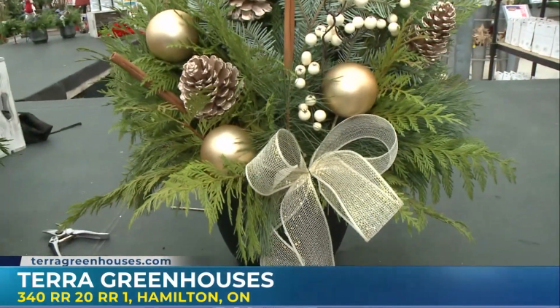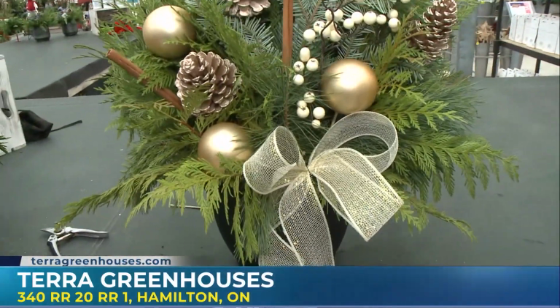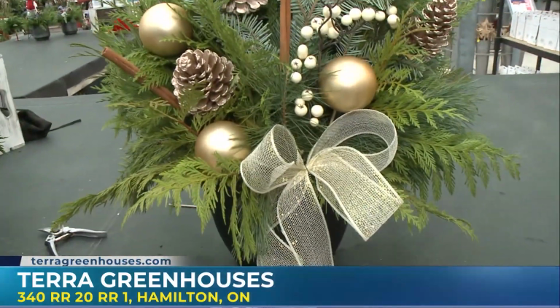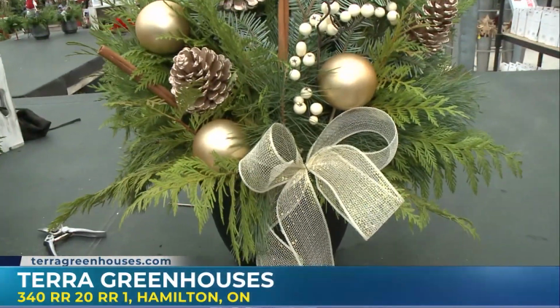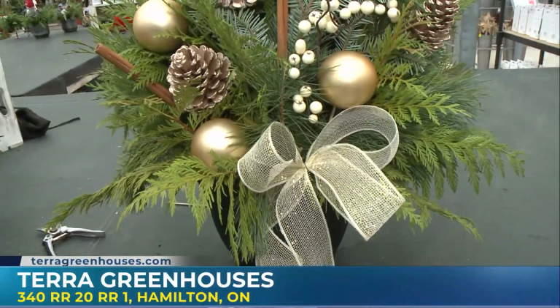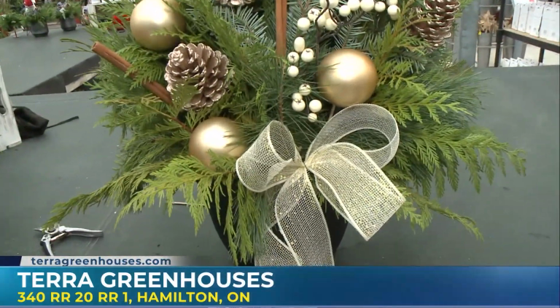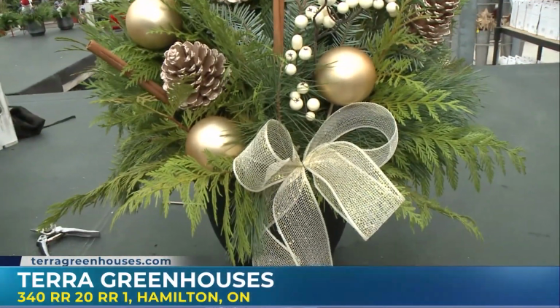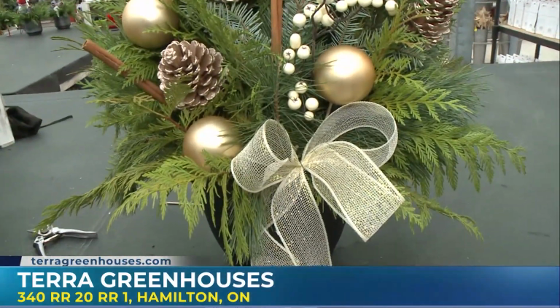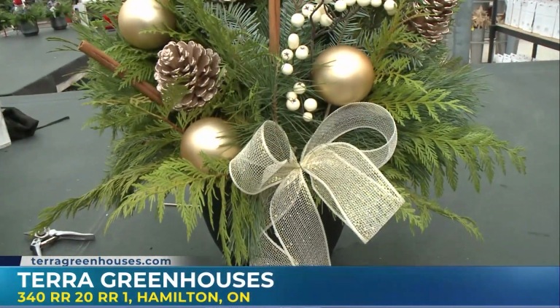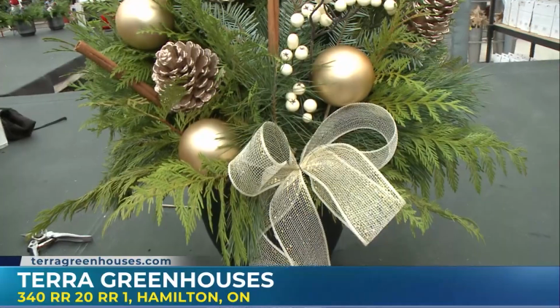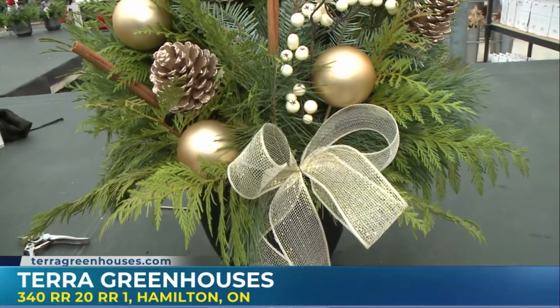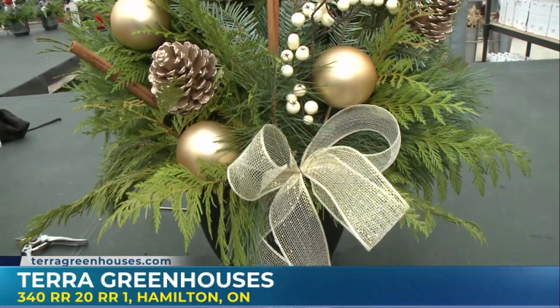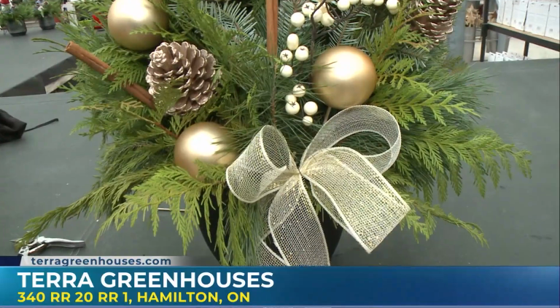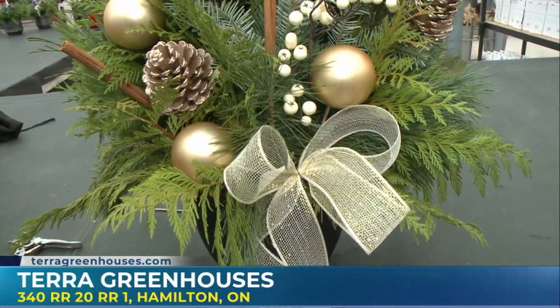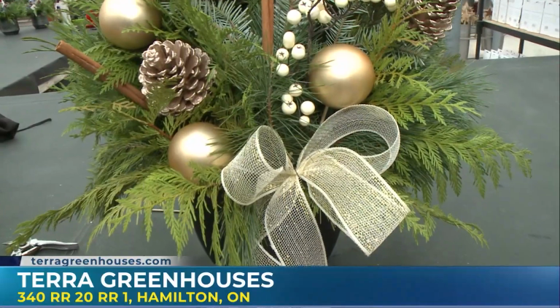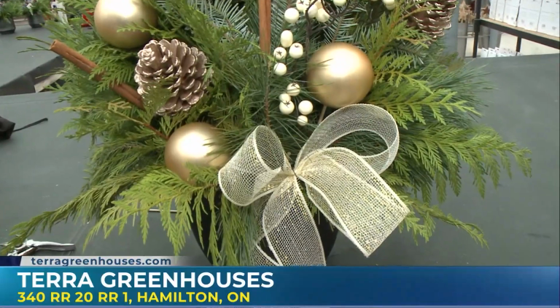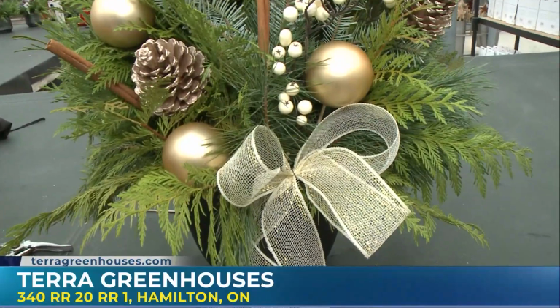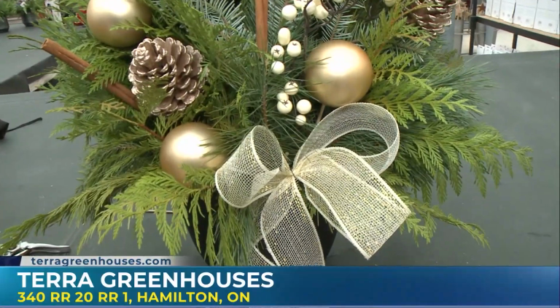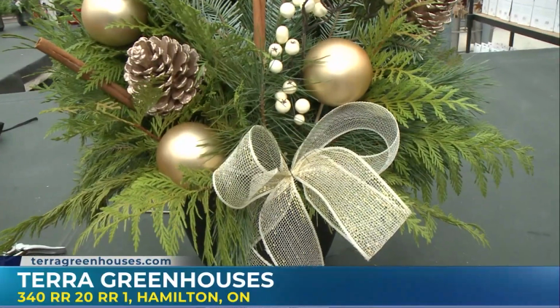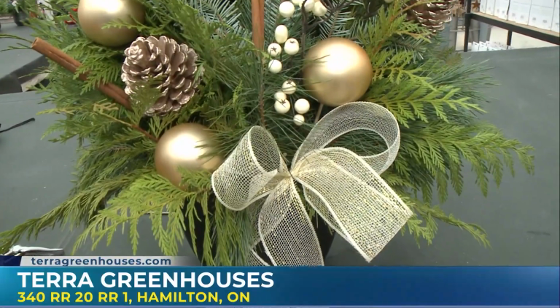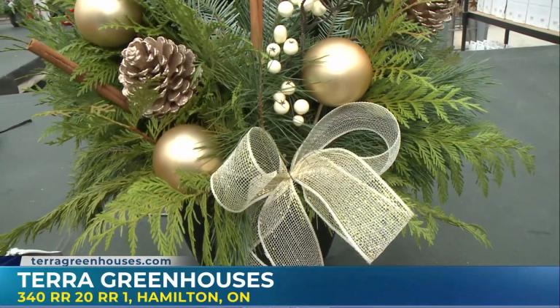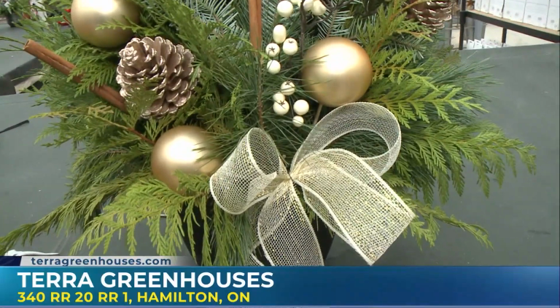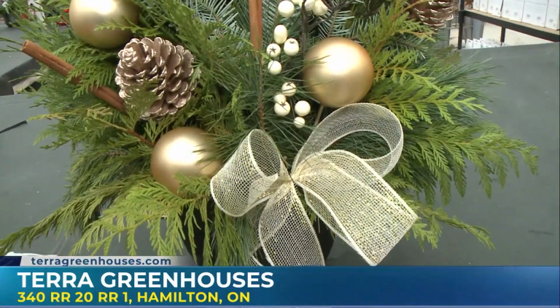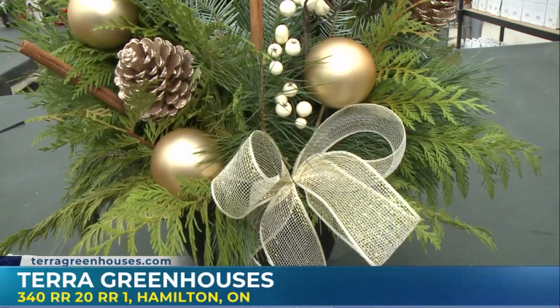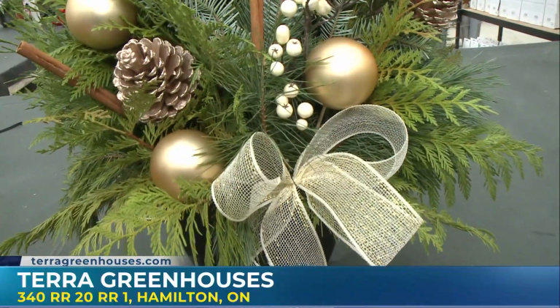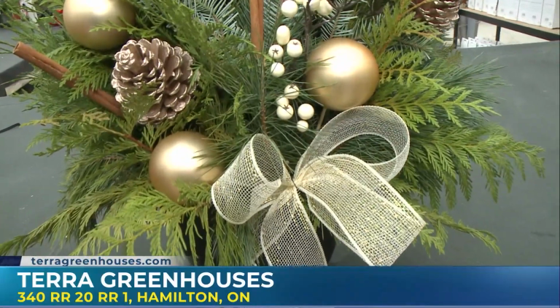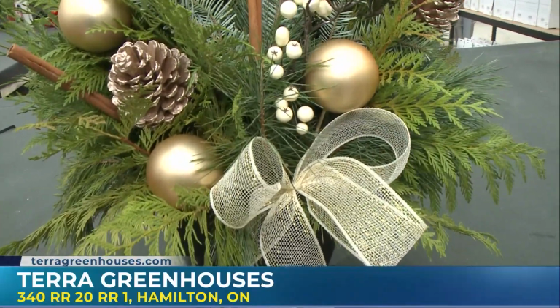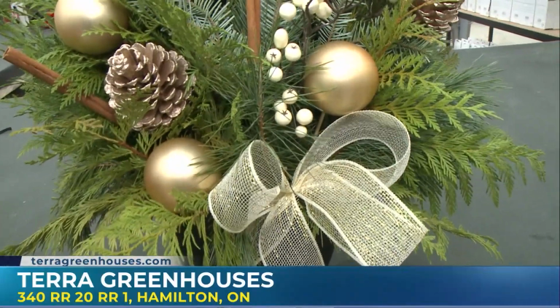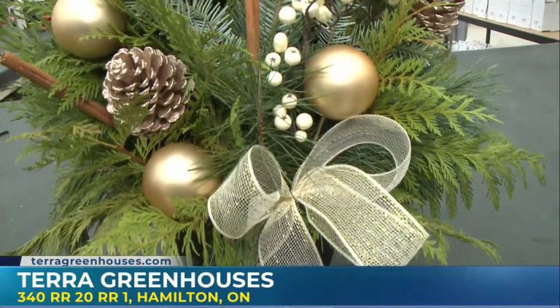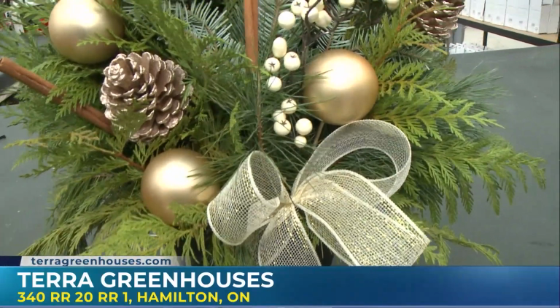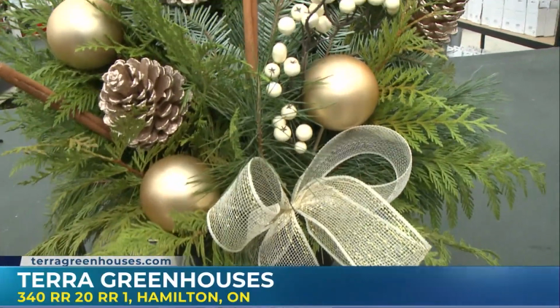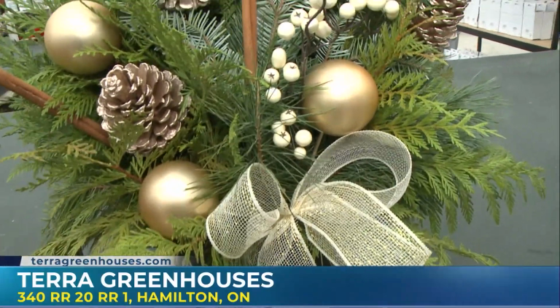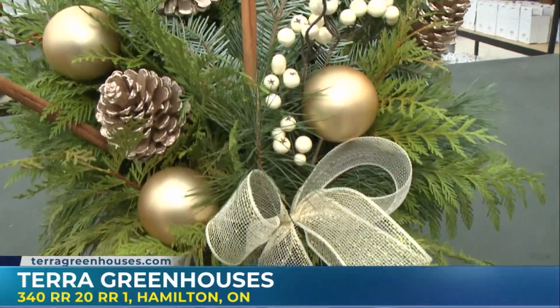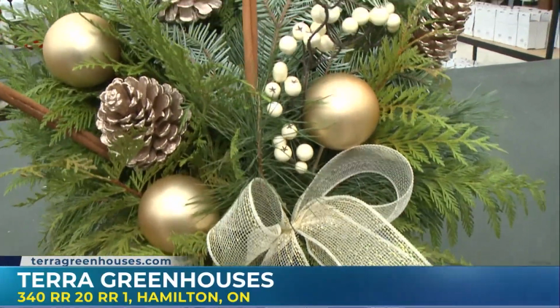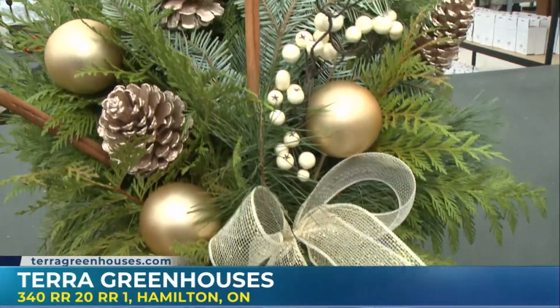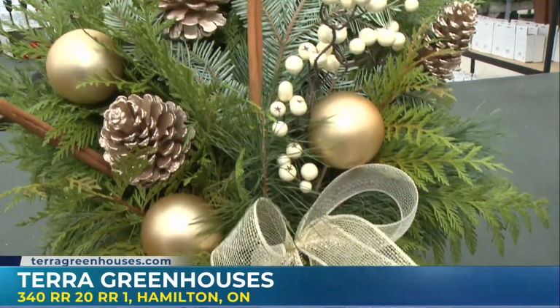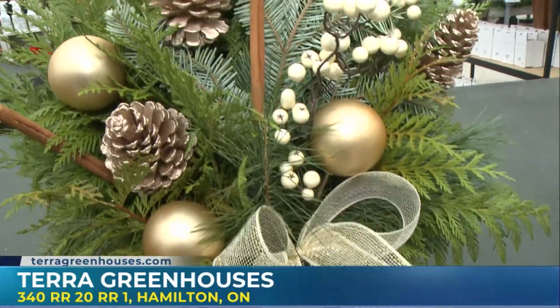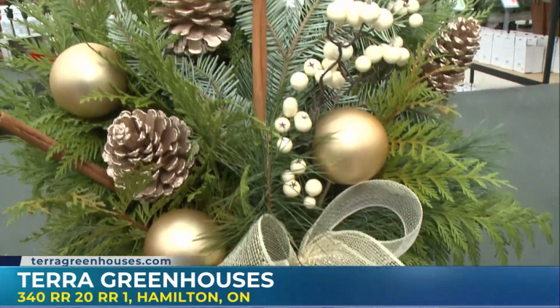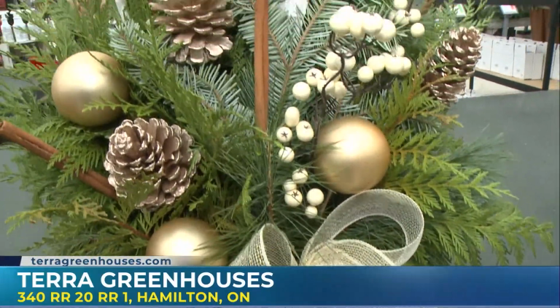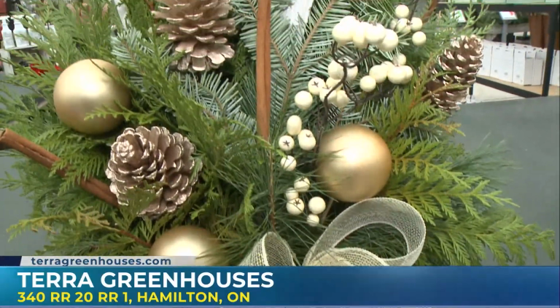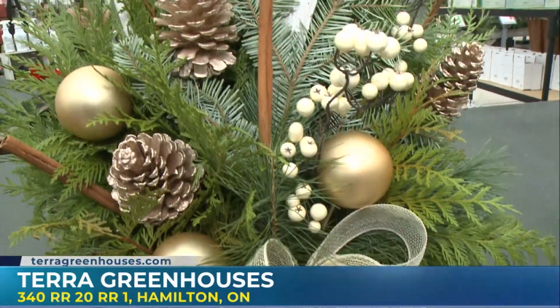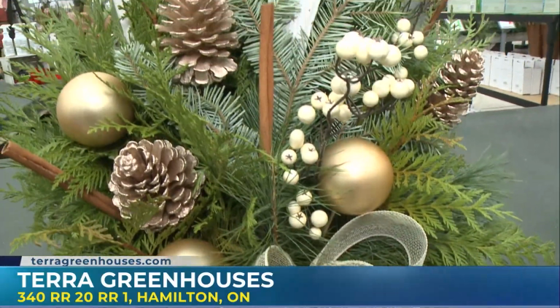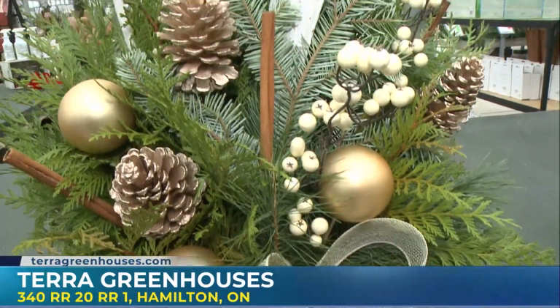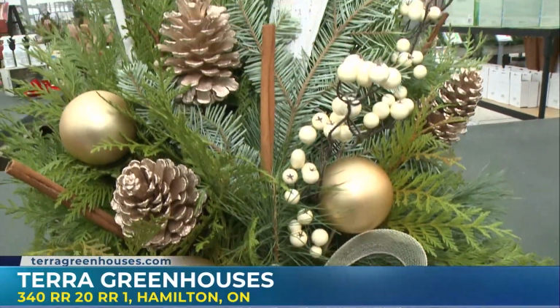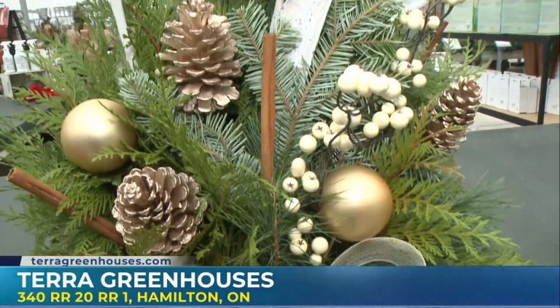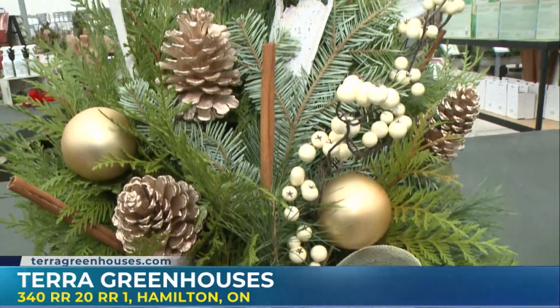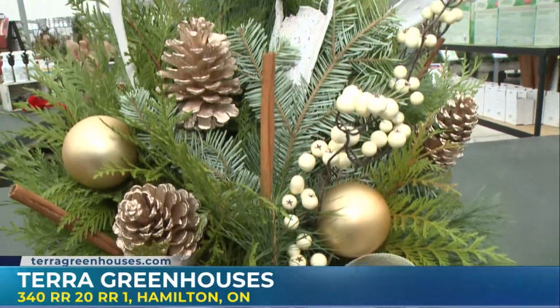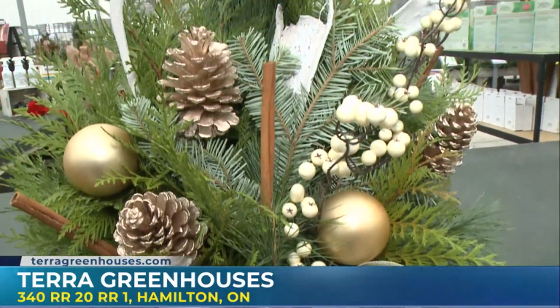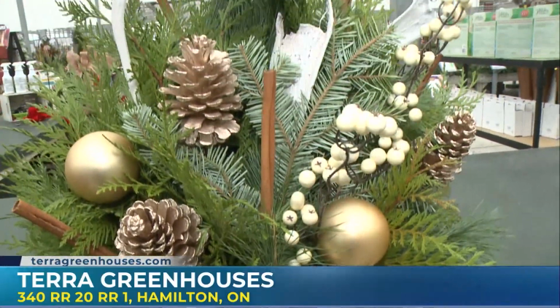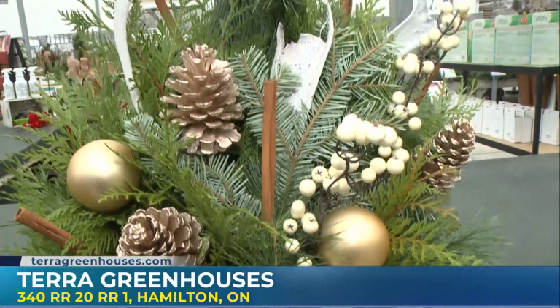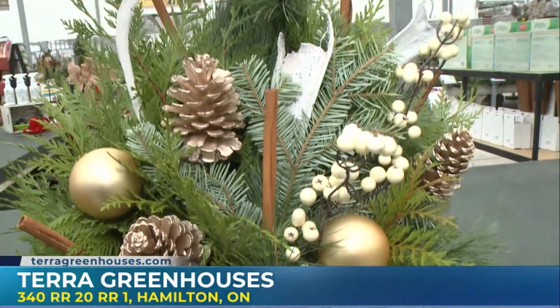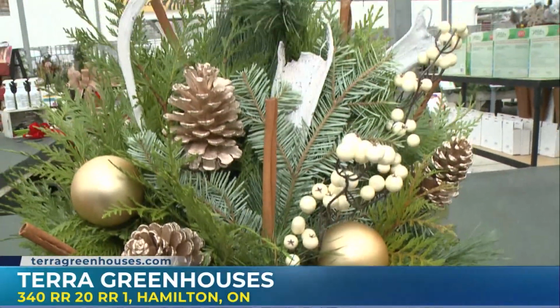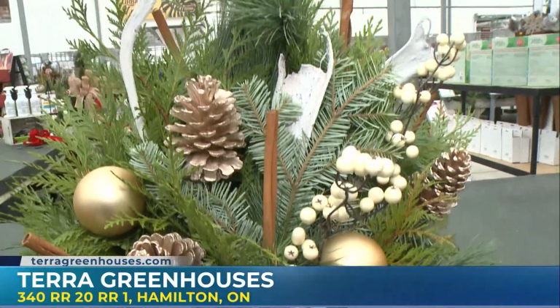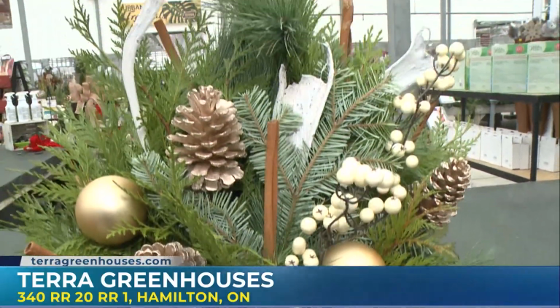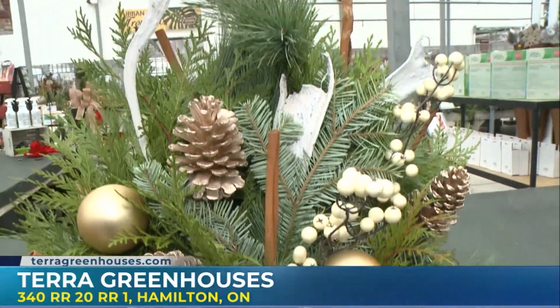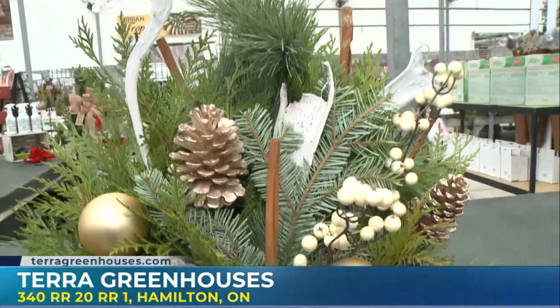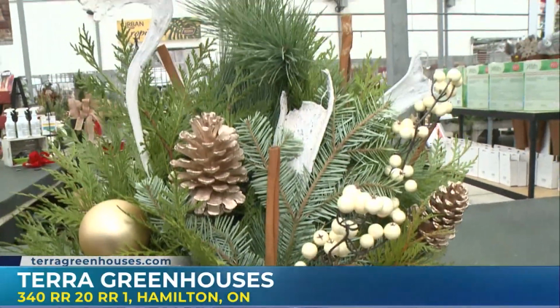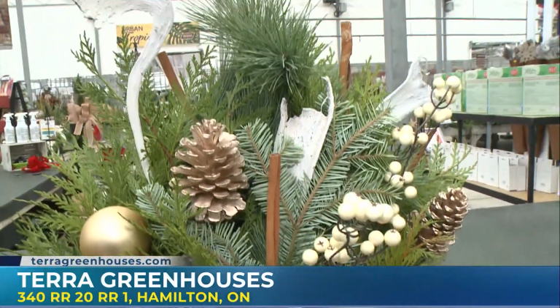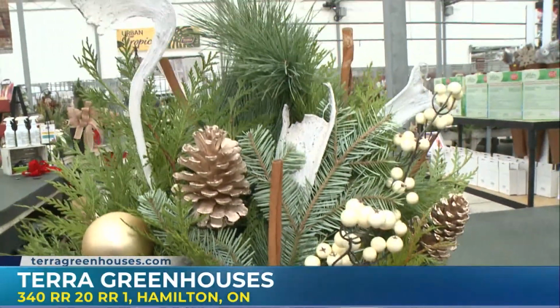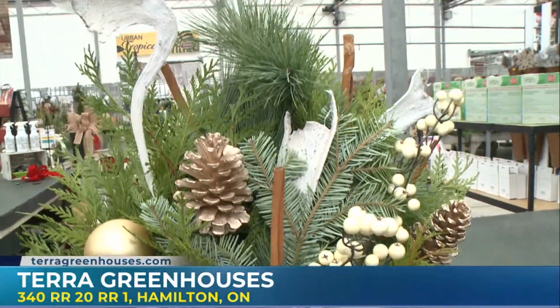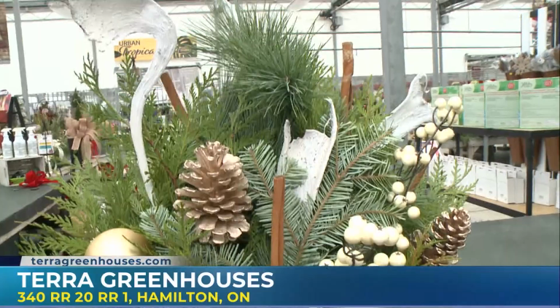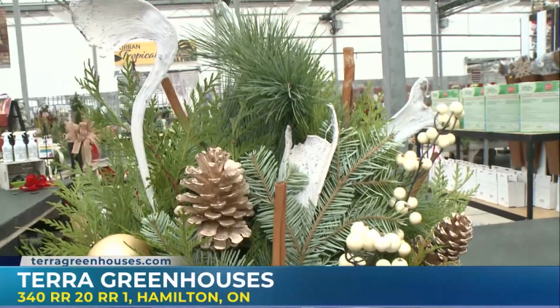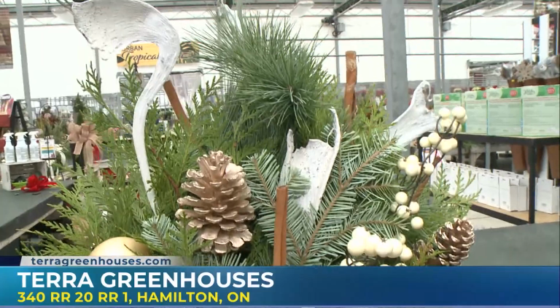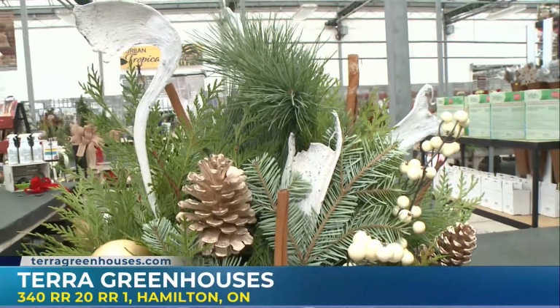Coming up, we are going to be picking out the perfect Christmas tree, so don't go anywhere. For now, I'm going to send things back to the studio.